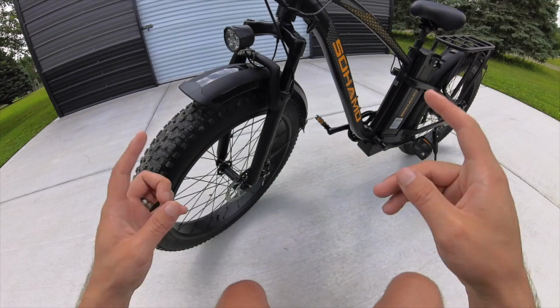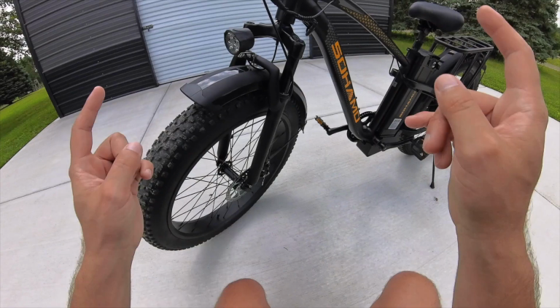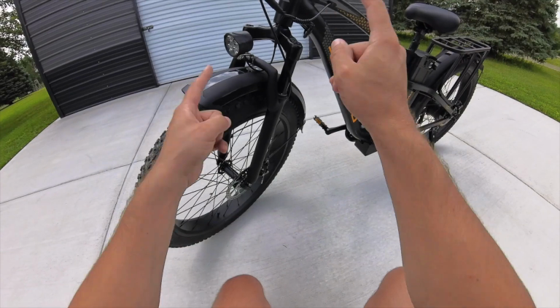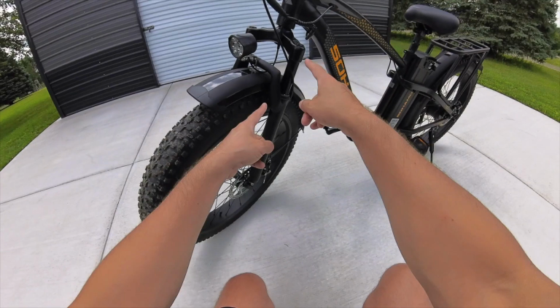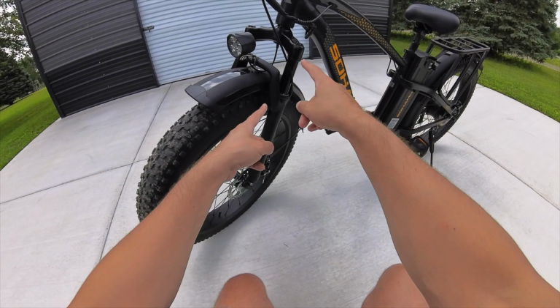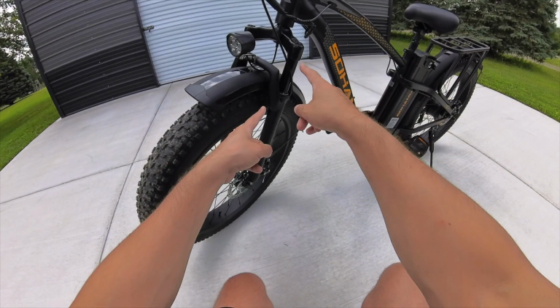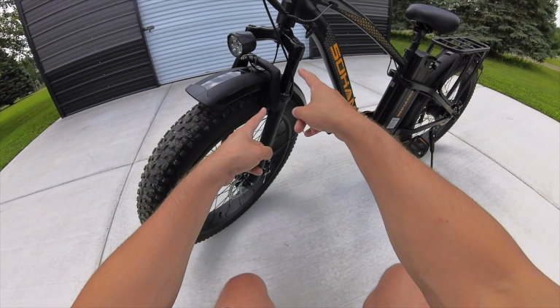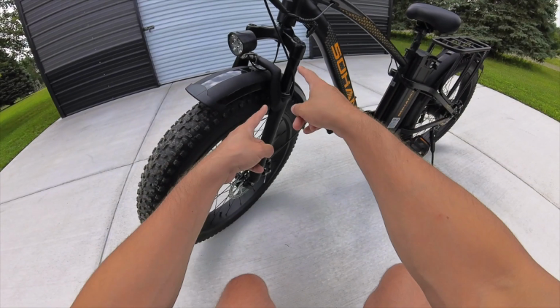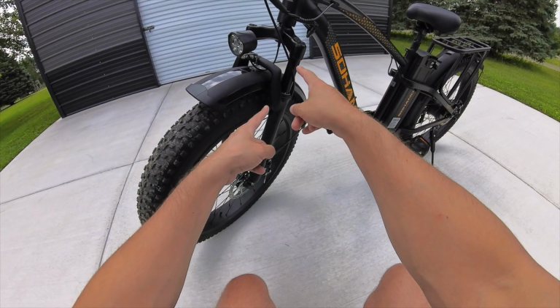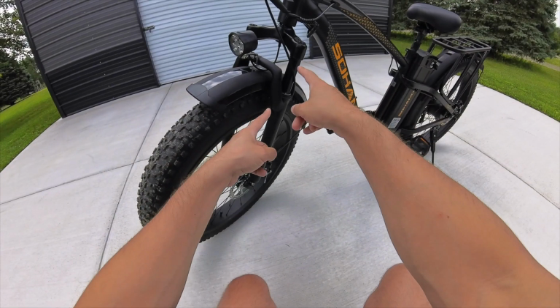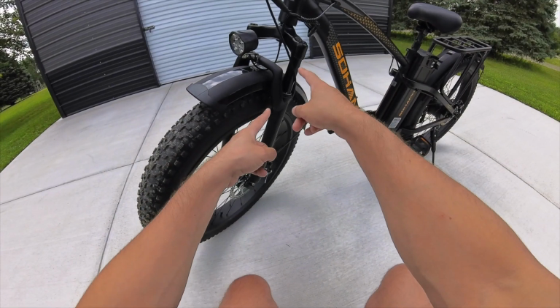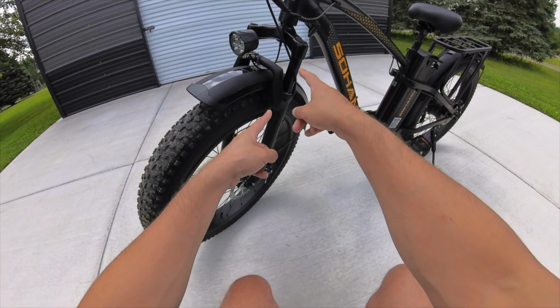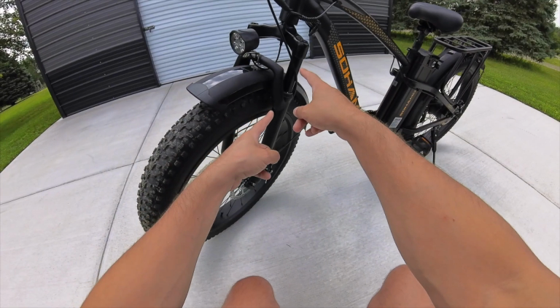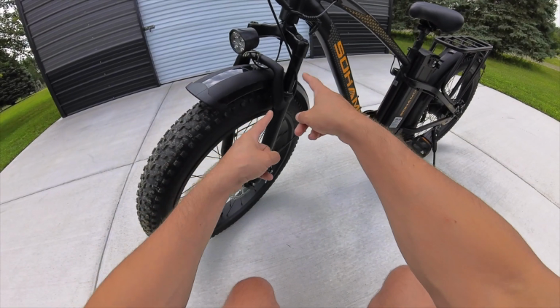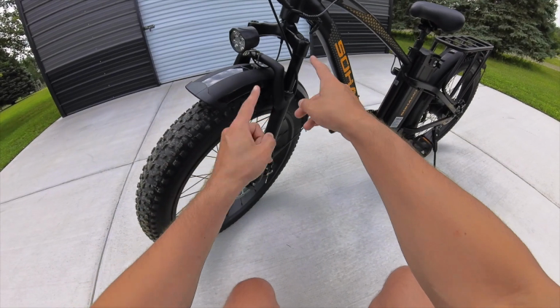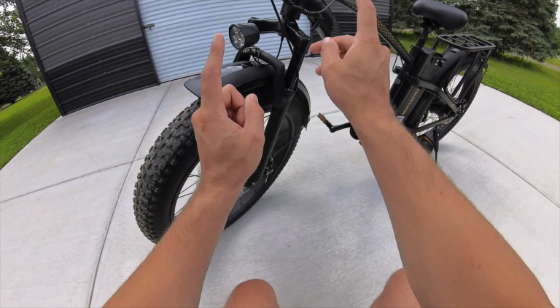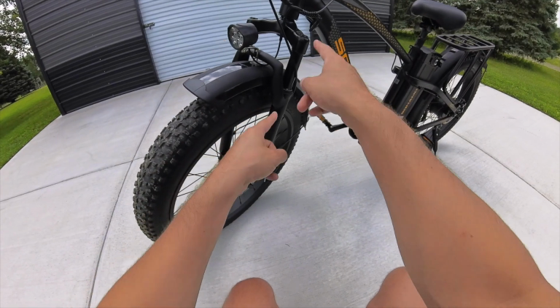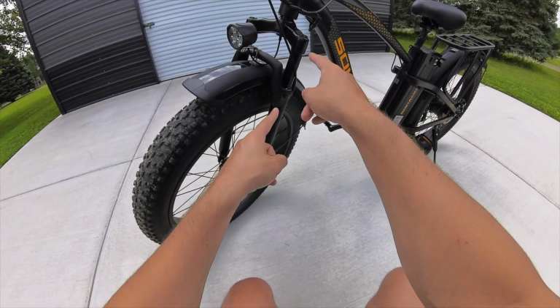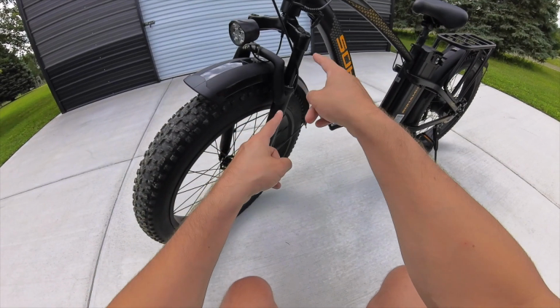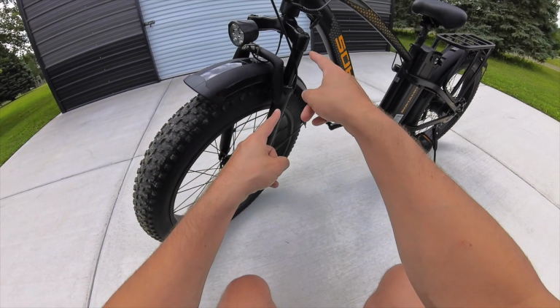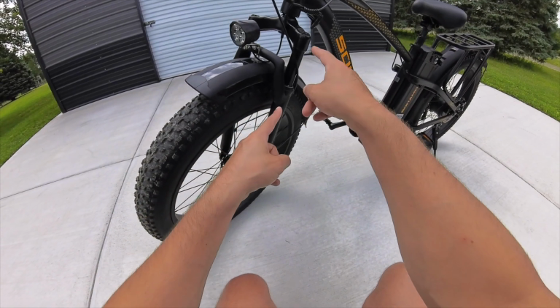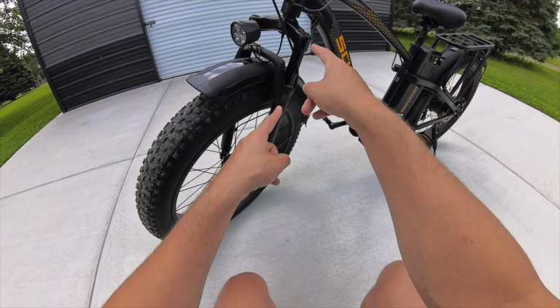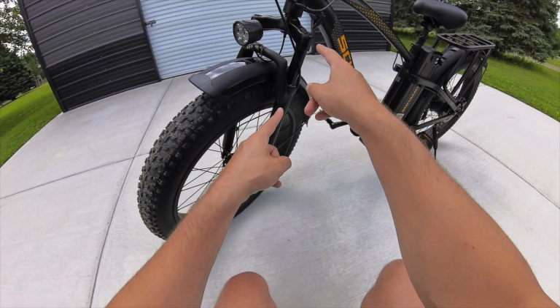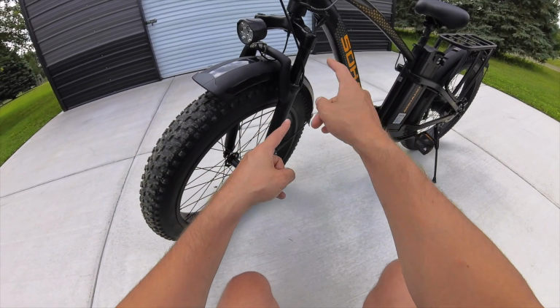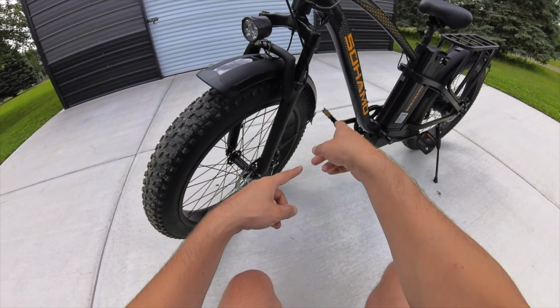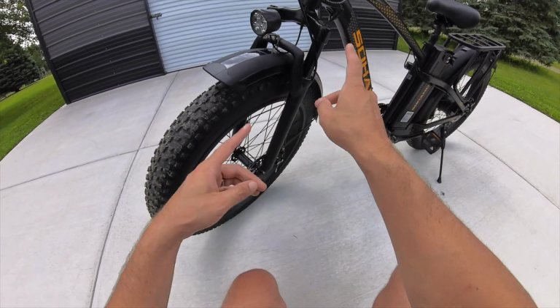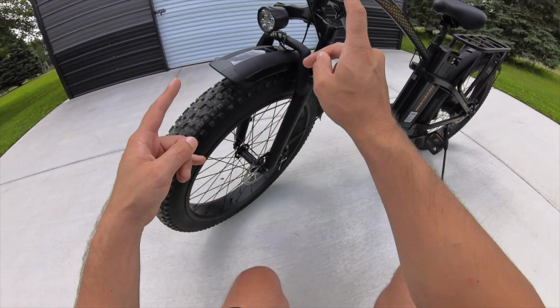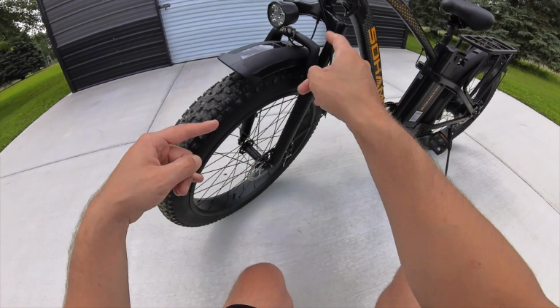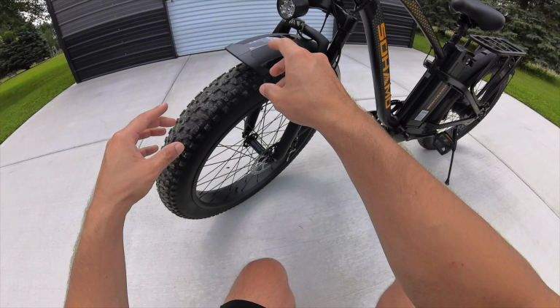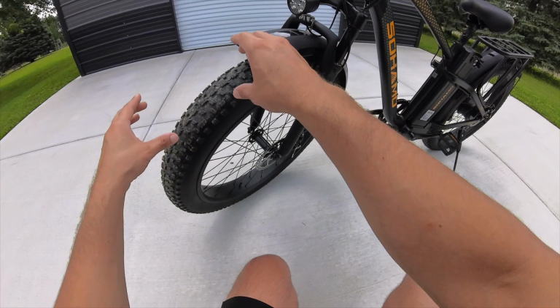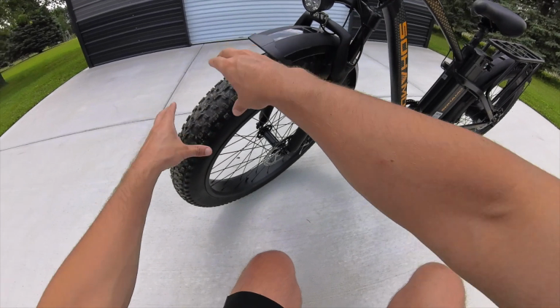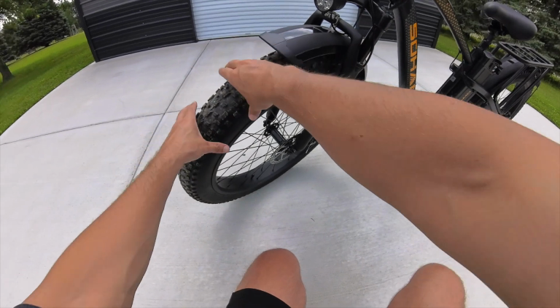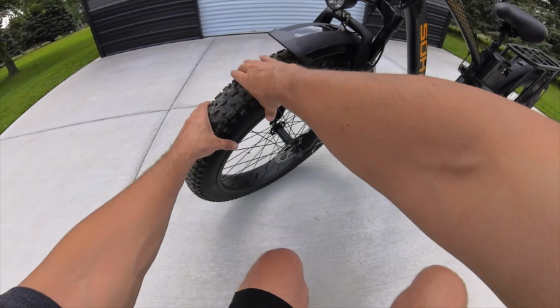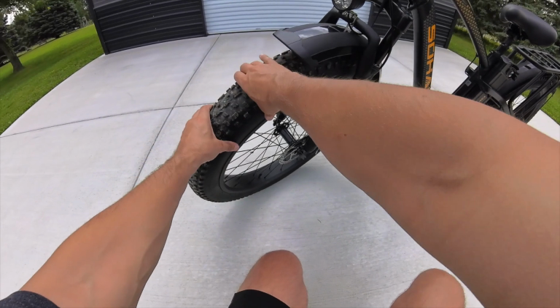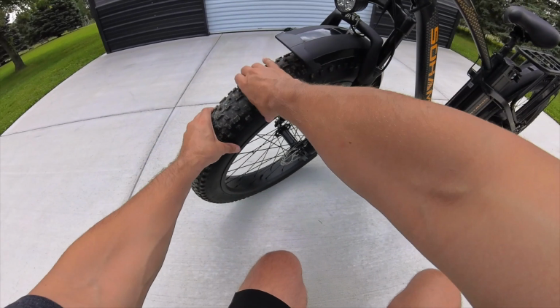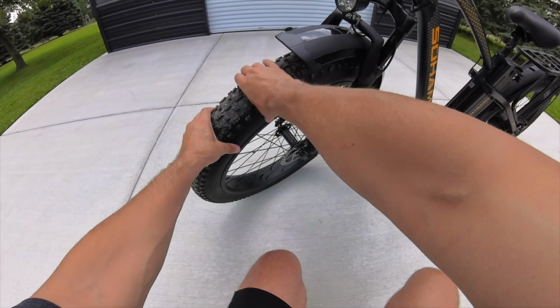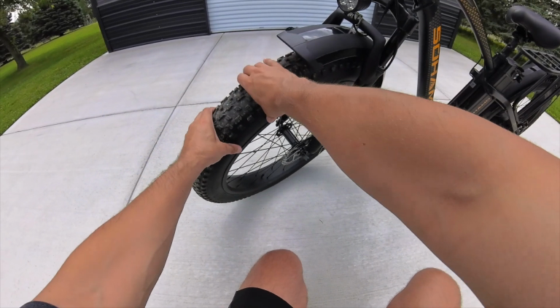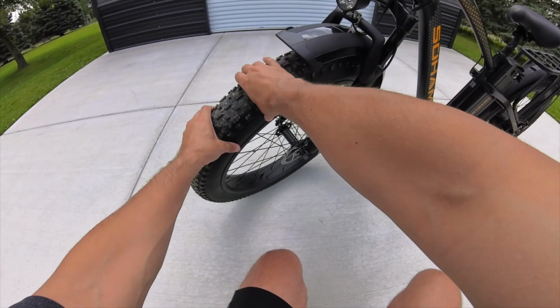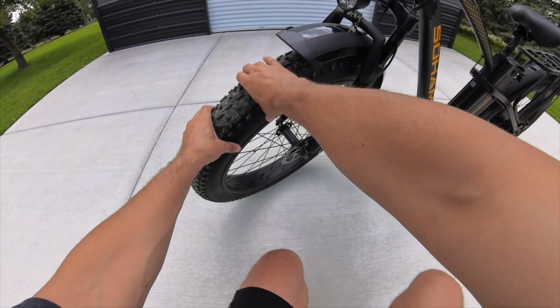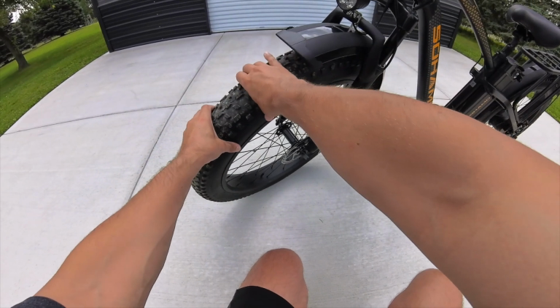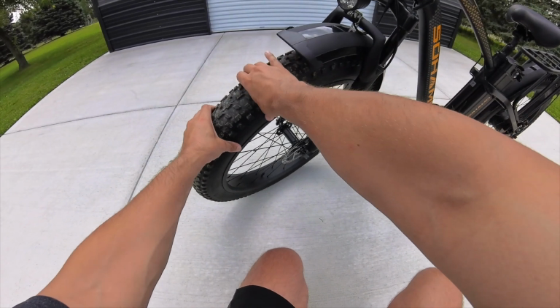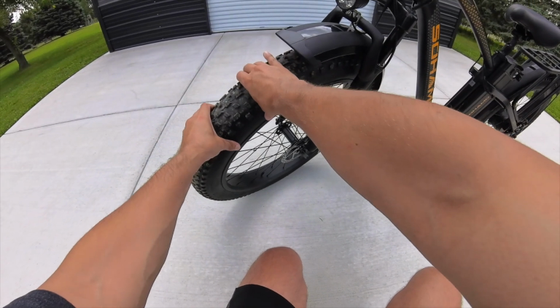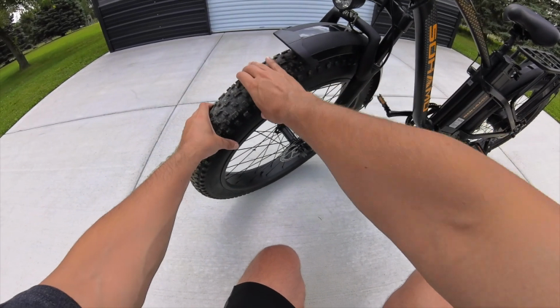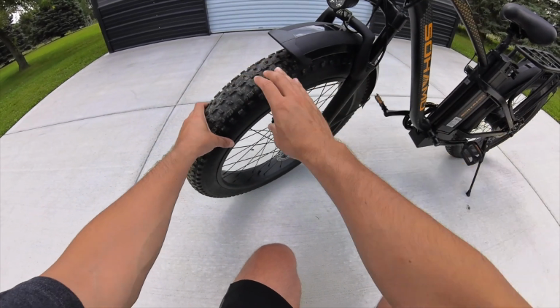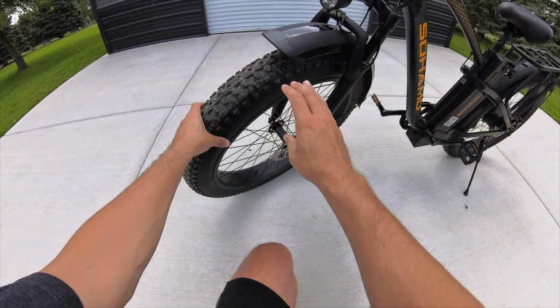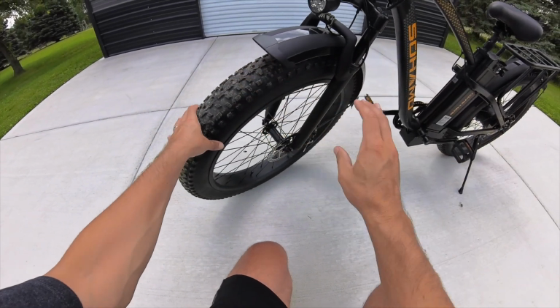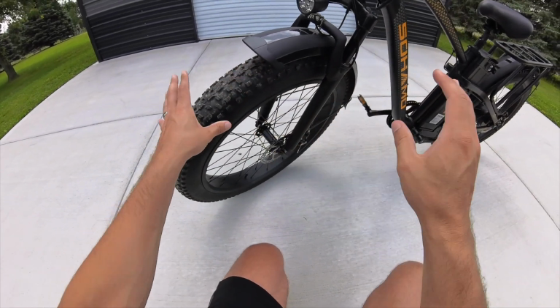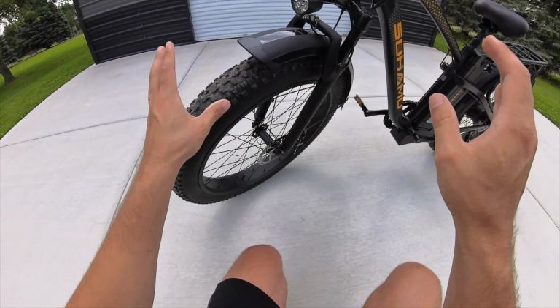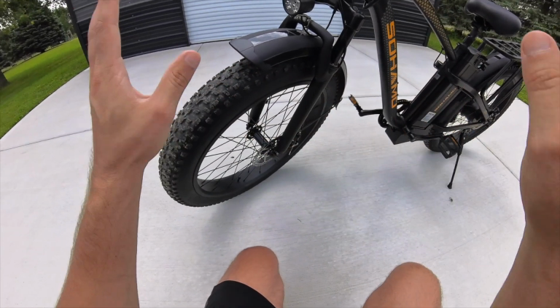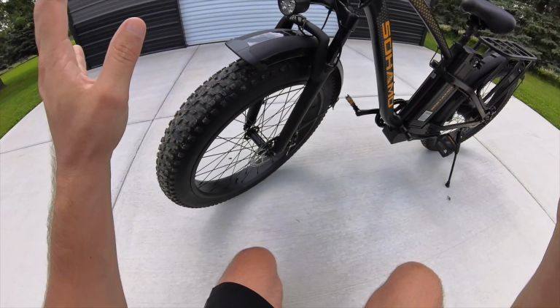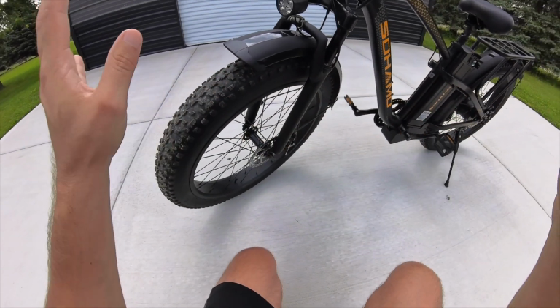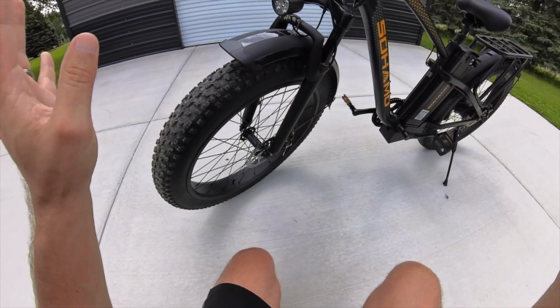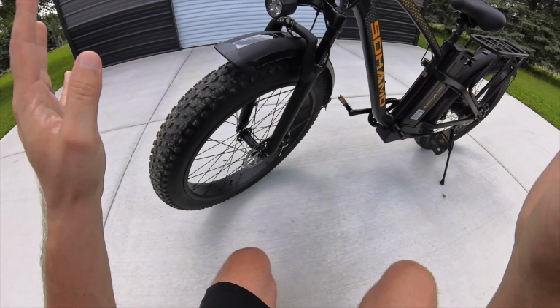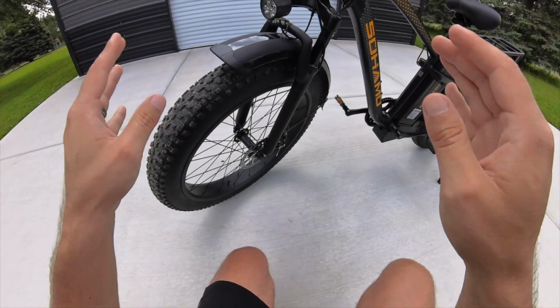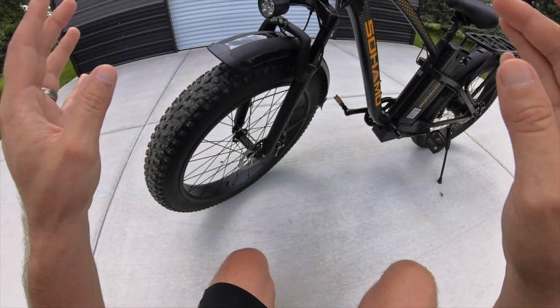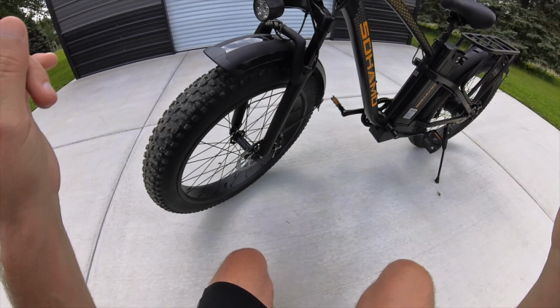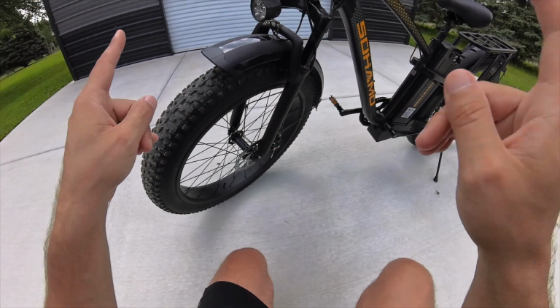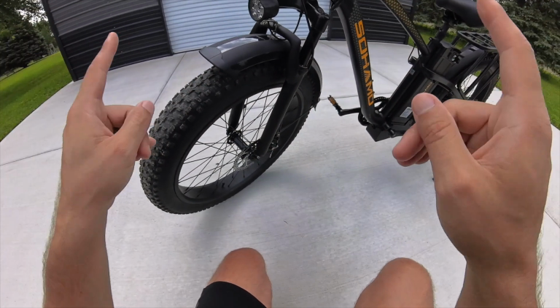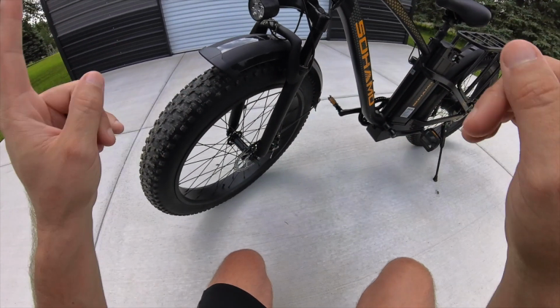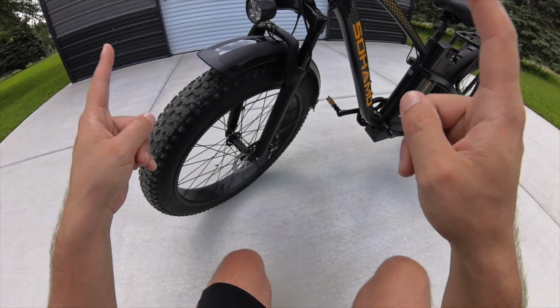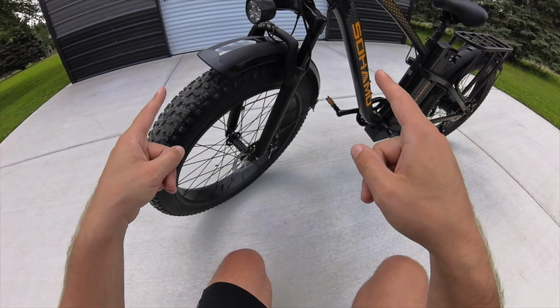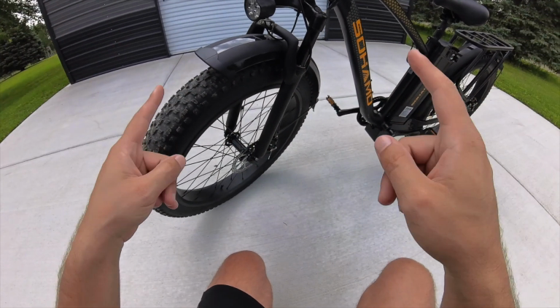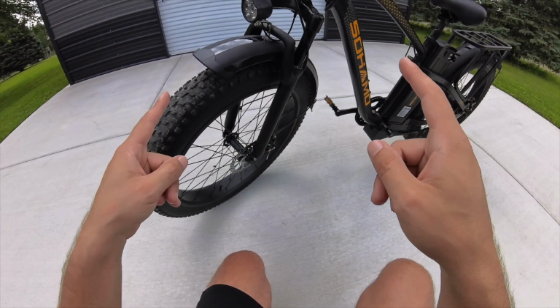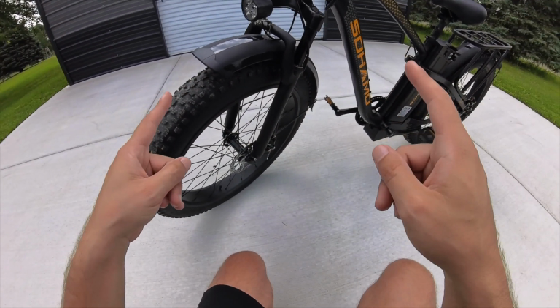This e-bike also comes with front suspension, so paired with these fat tires it makes for a very smooth, buttery ride.